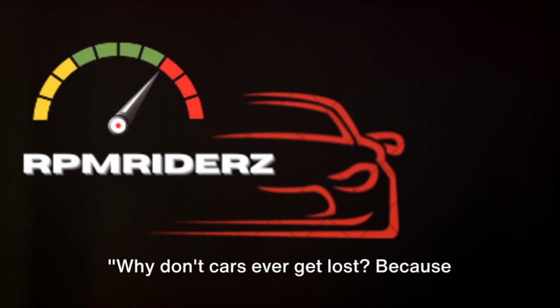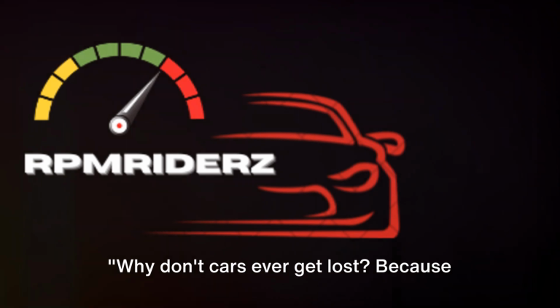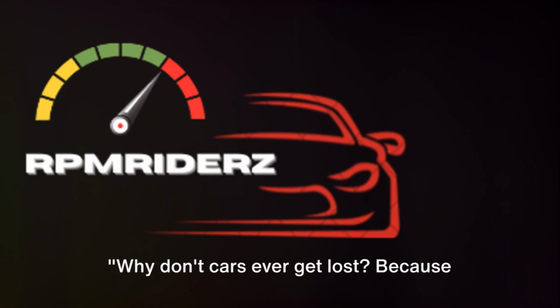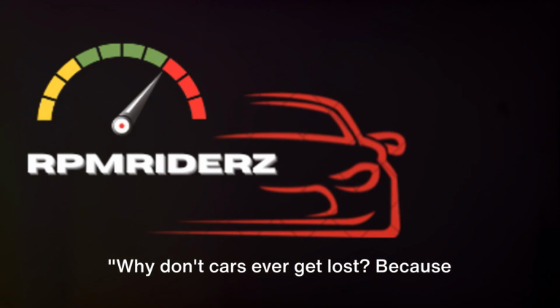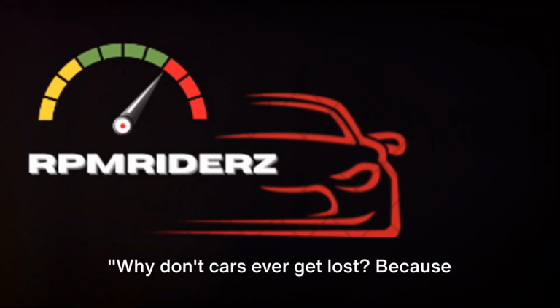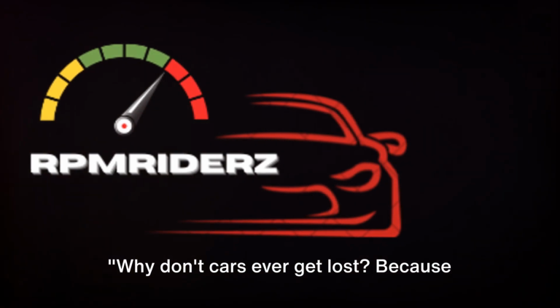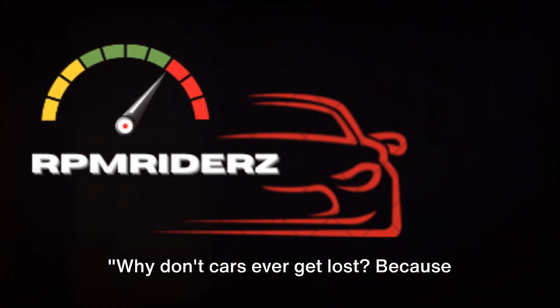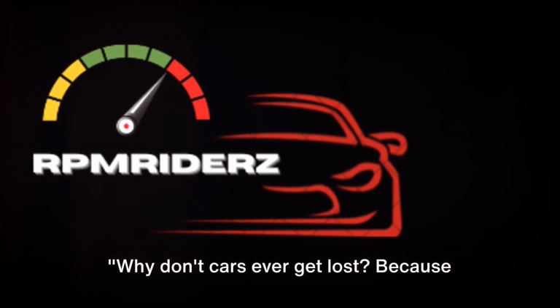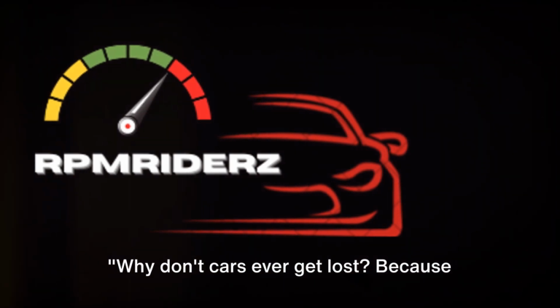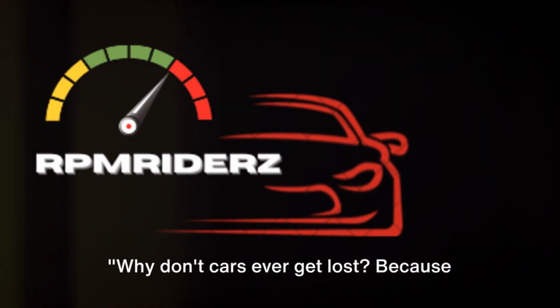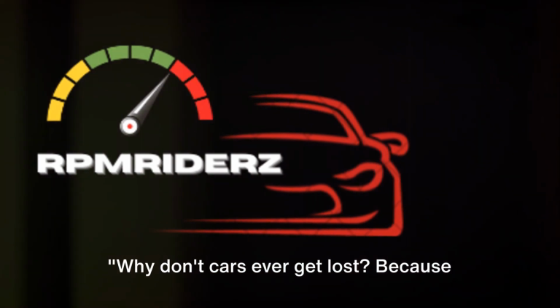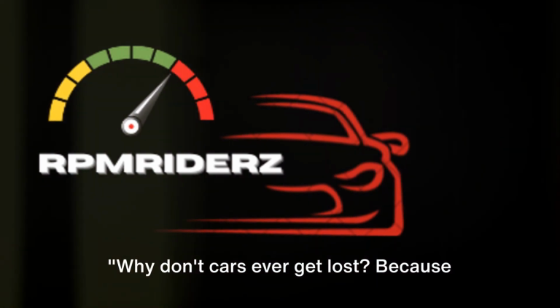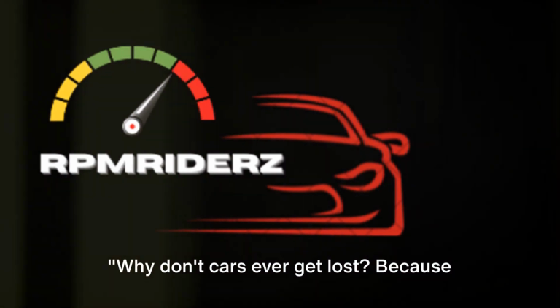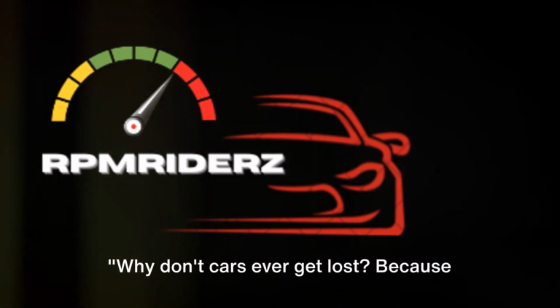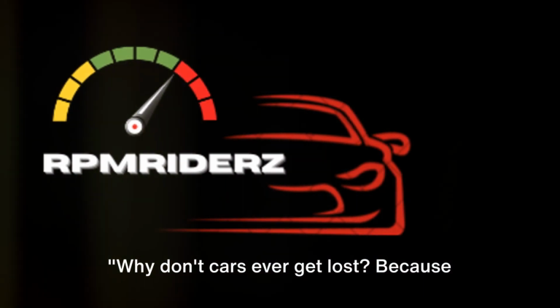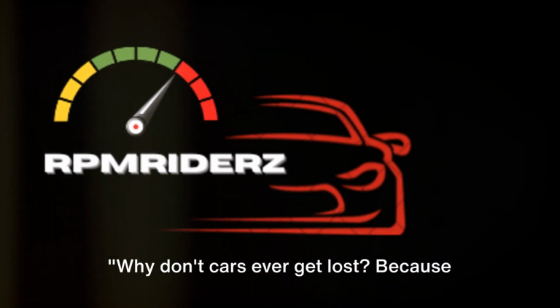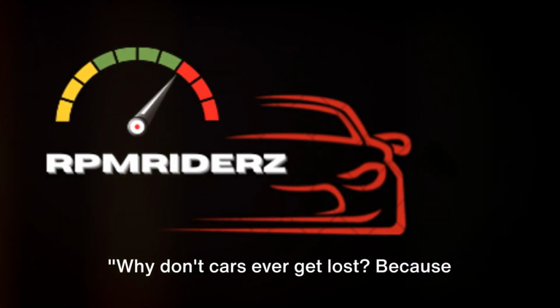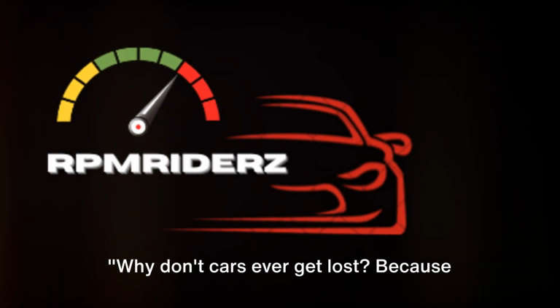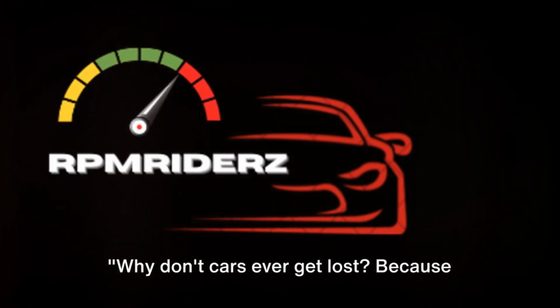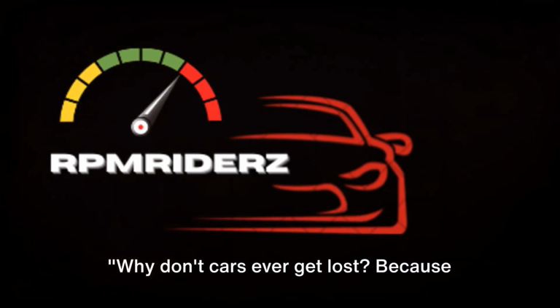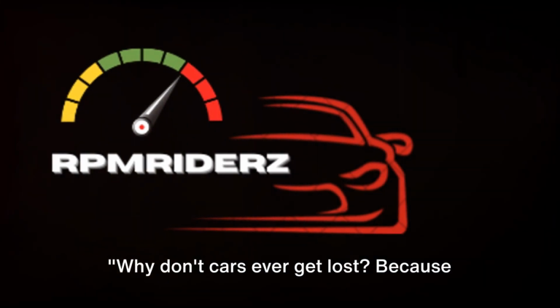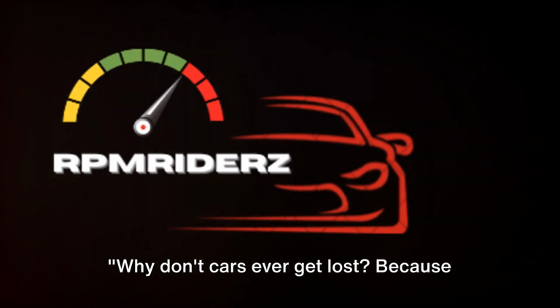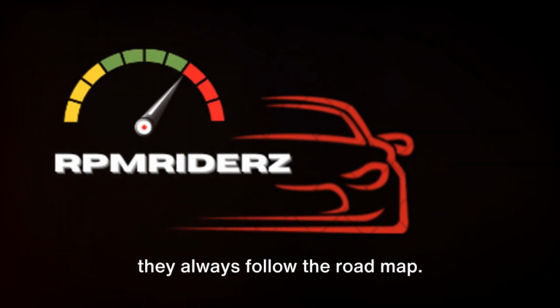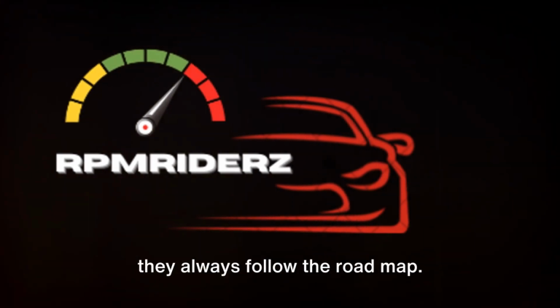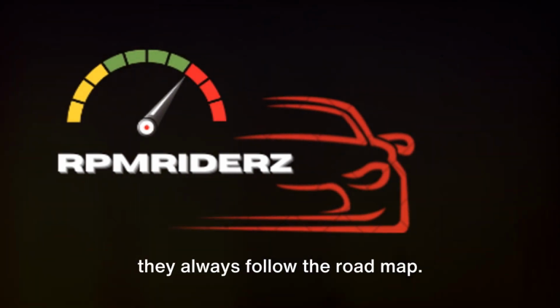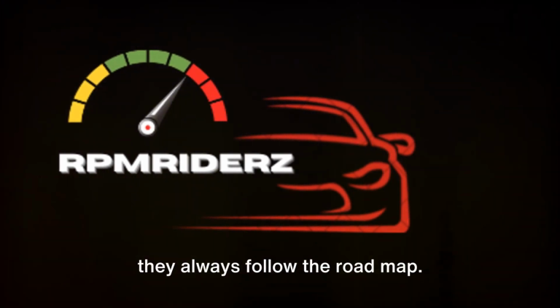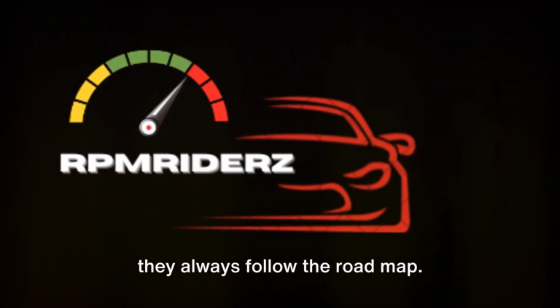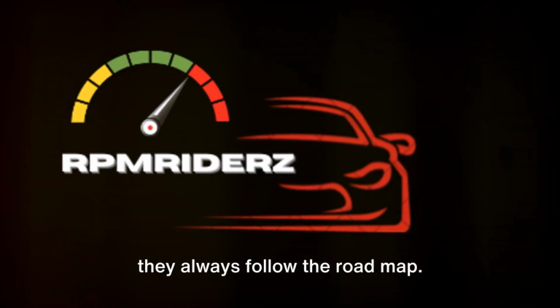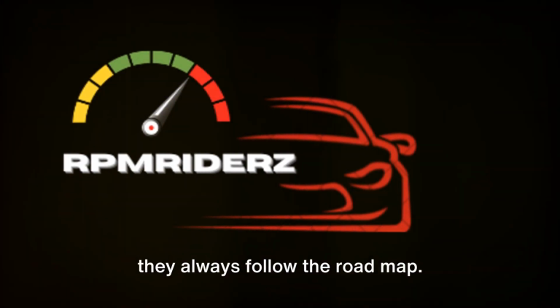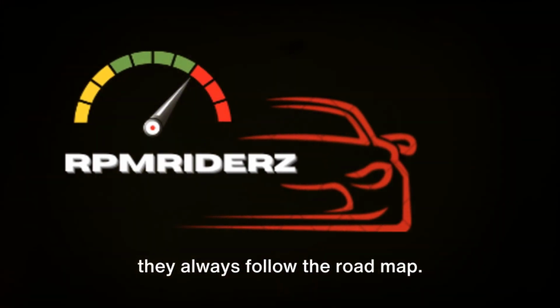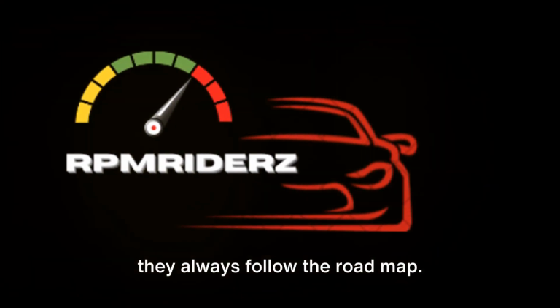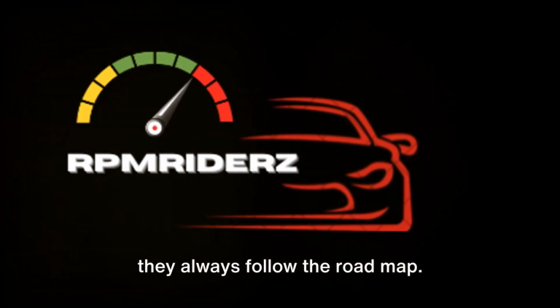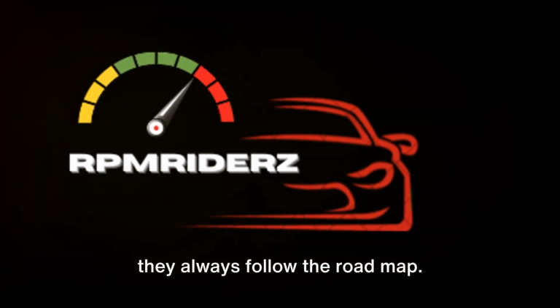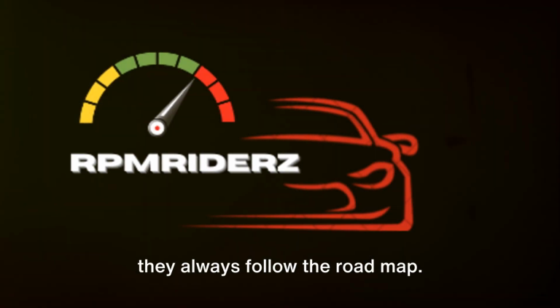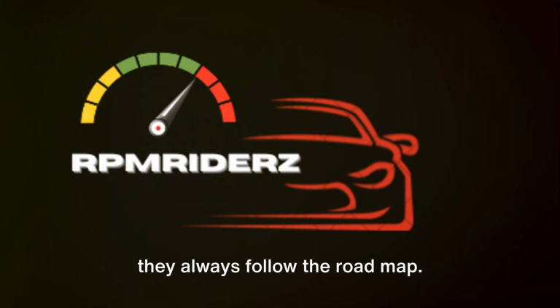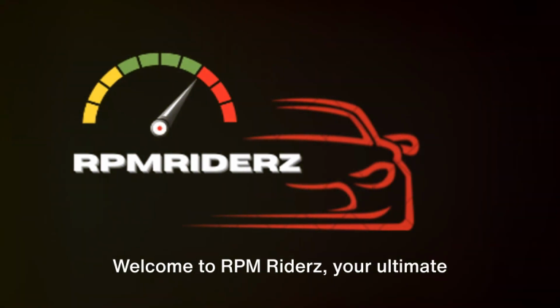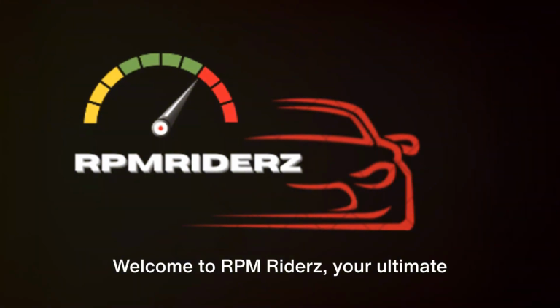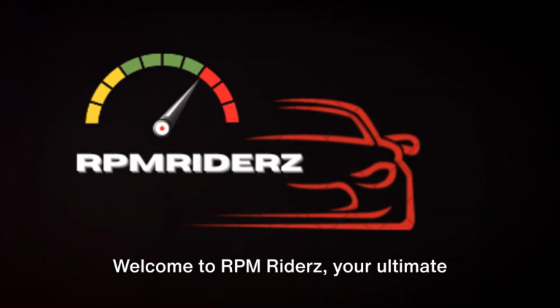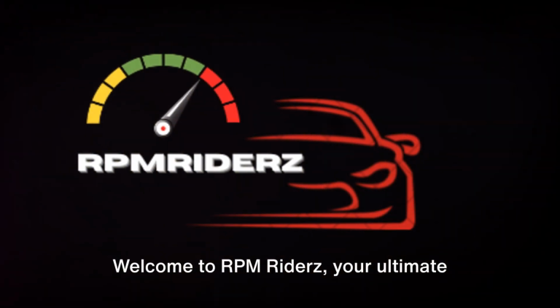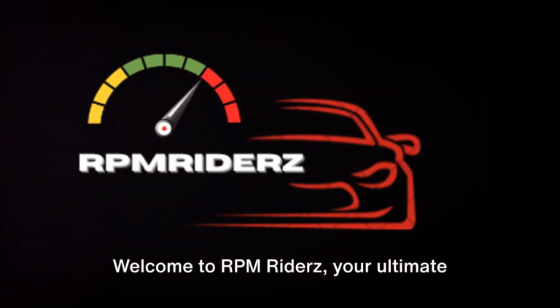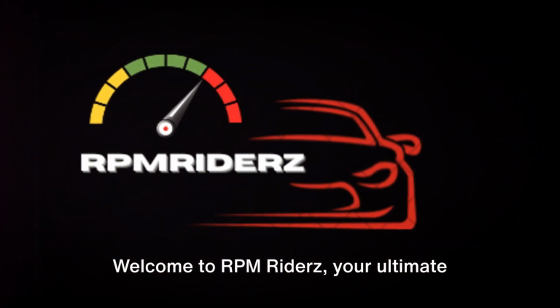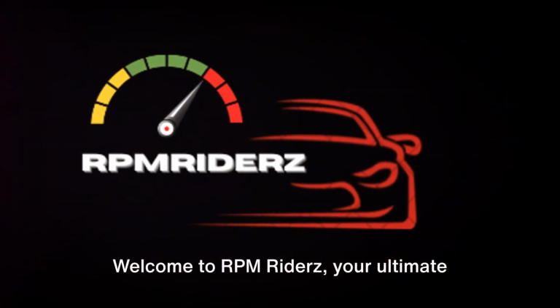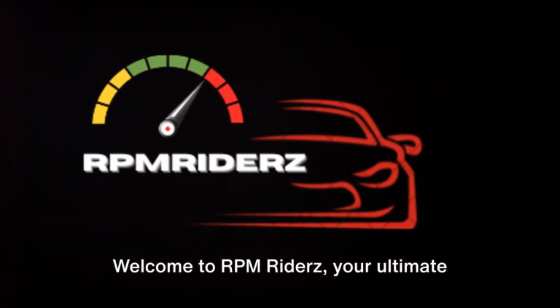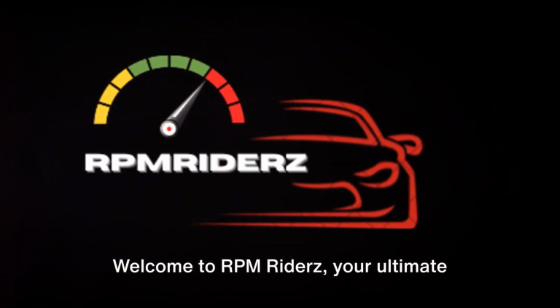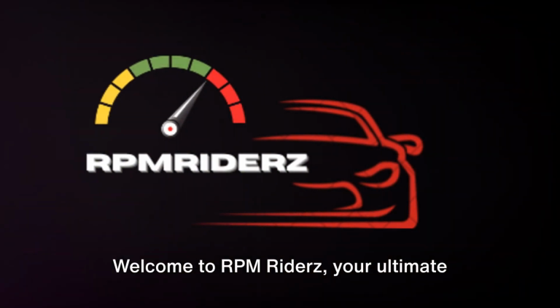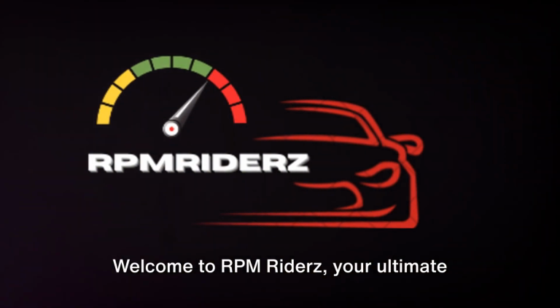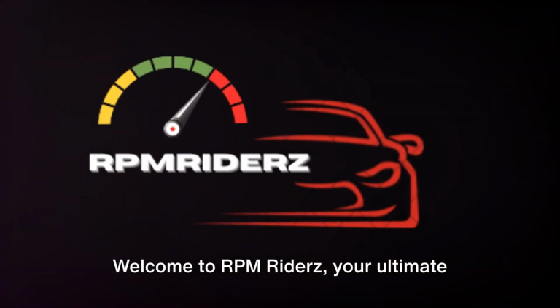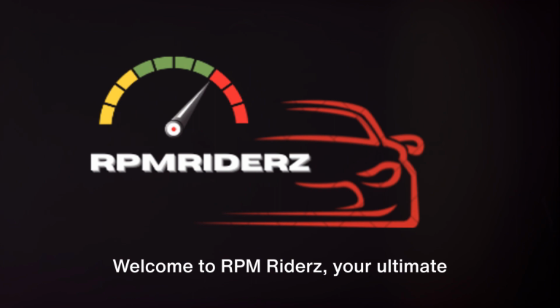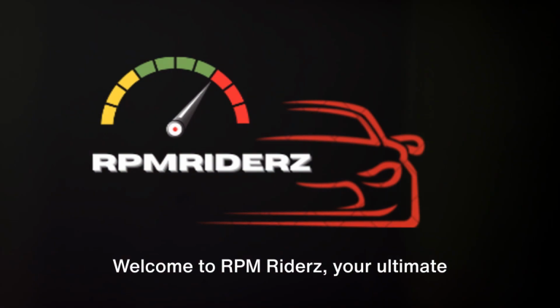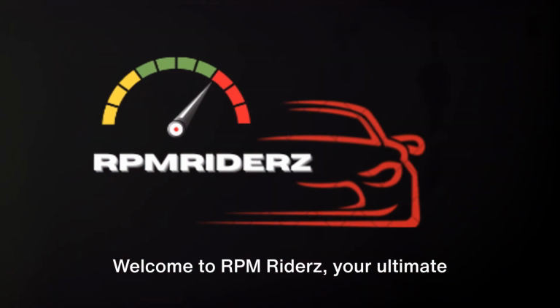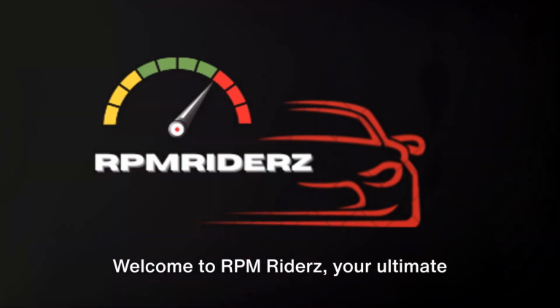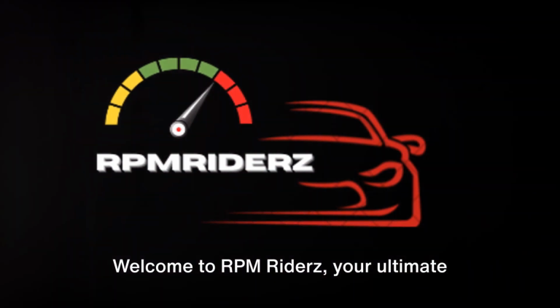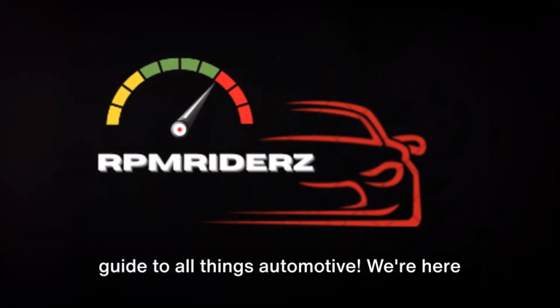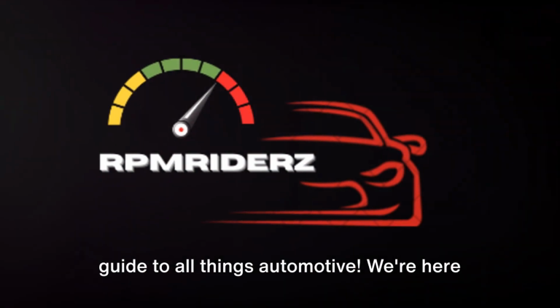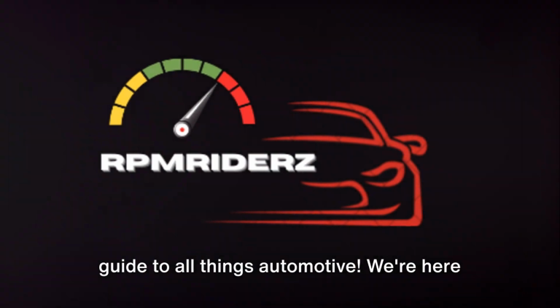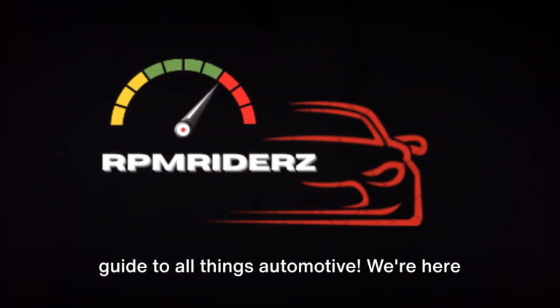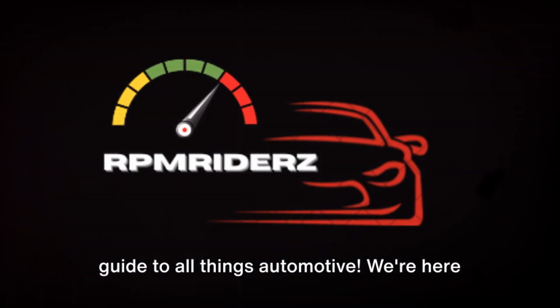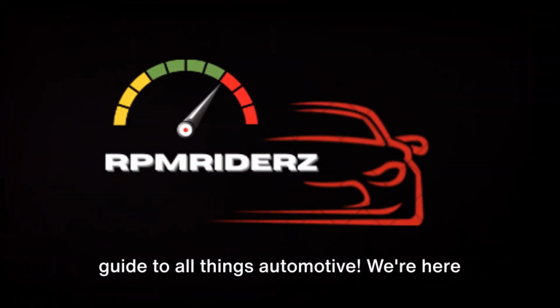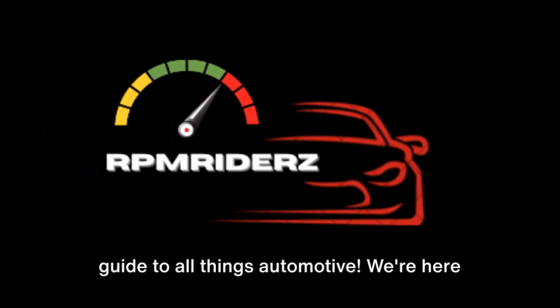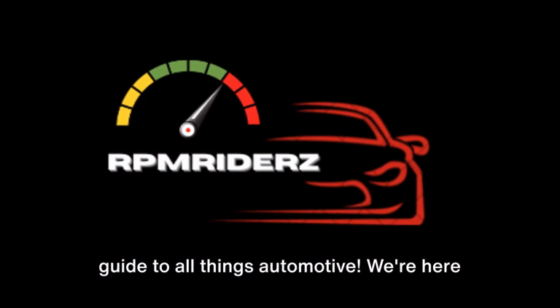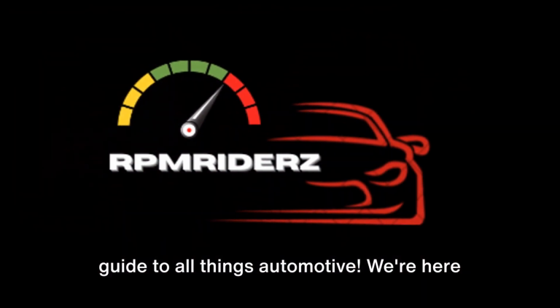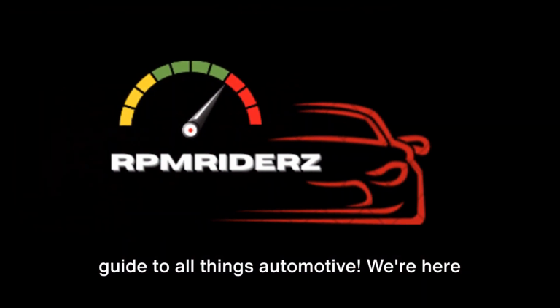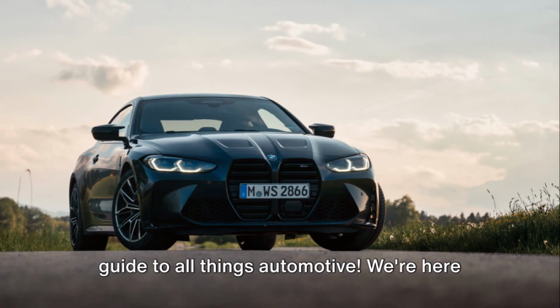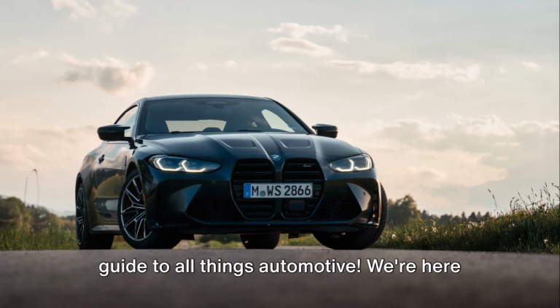Why don't cars ever get lost? Because they always follow the roadmap. Welcome to RPM Riders, your ultimate guide to all things automotive.